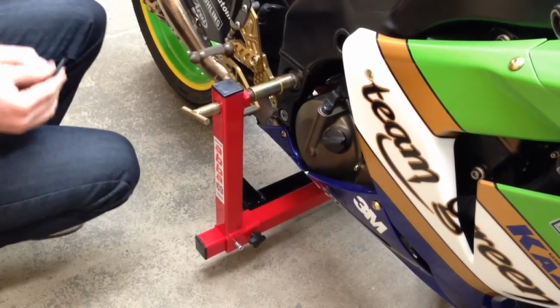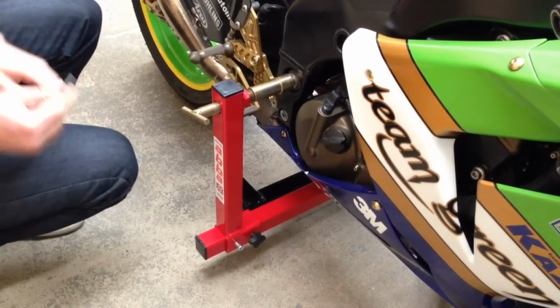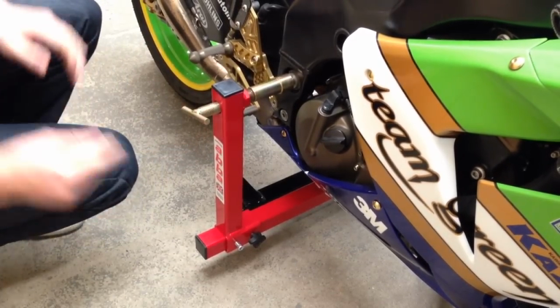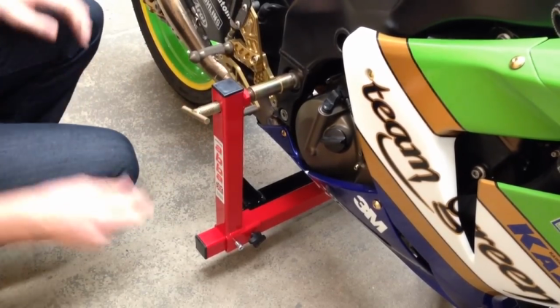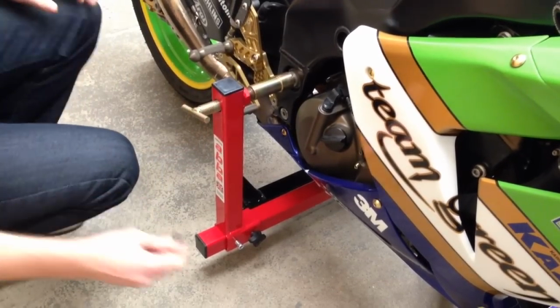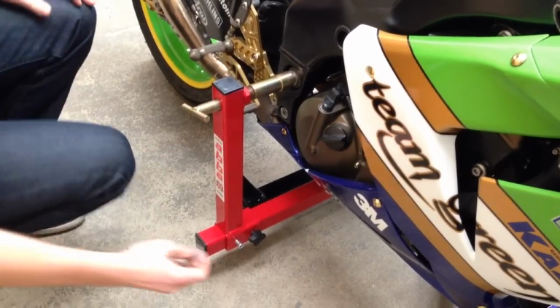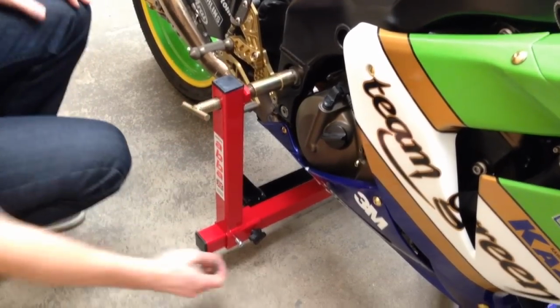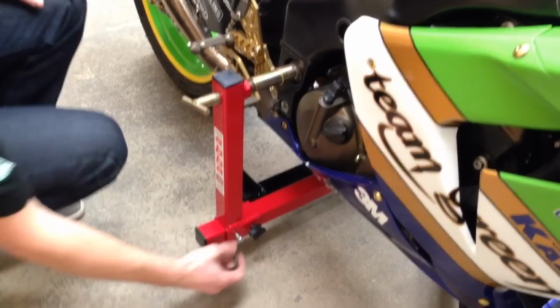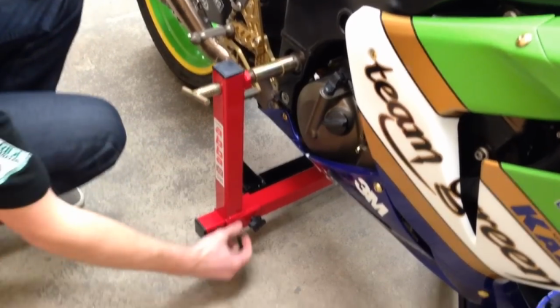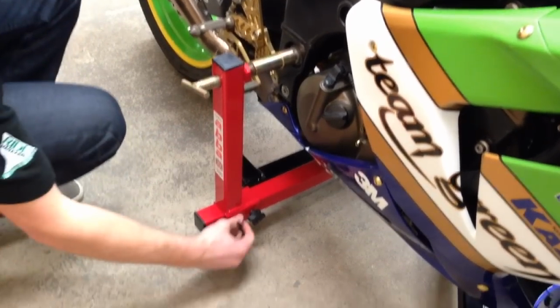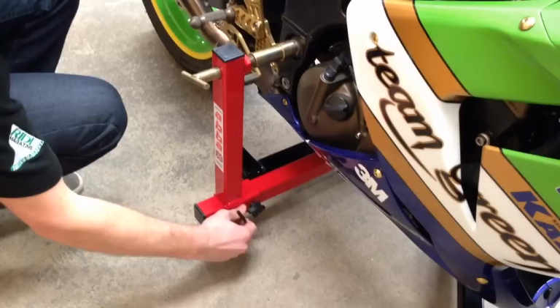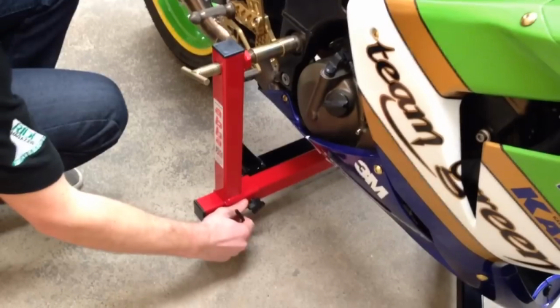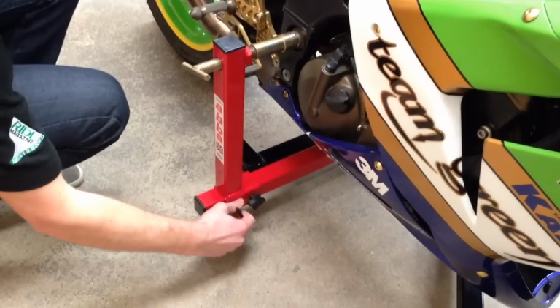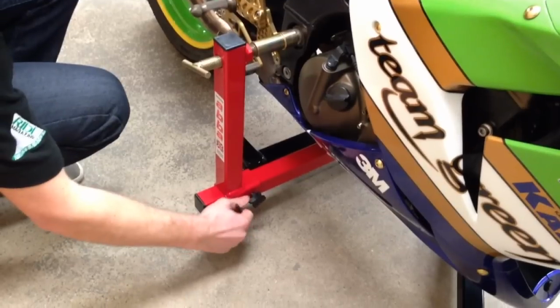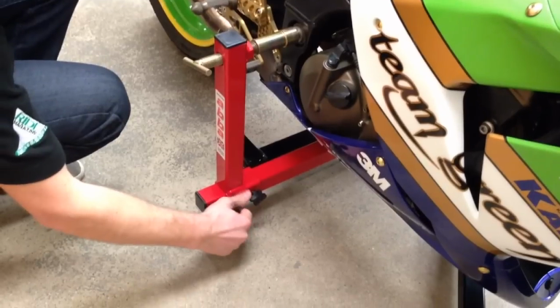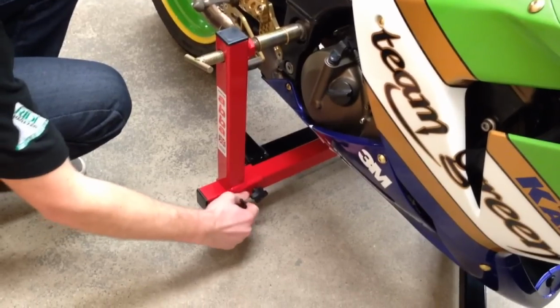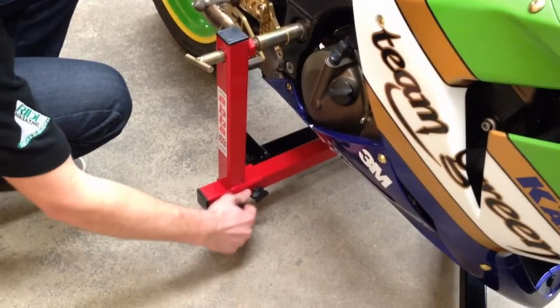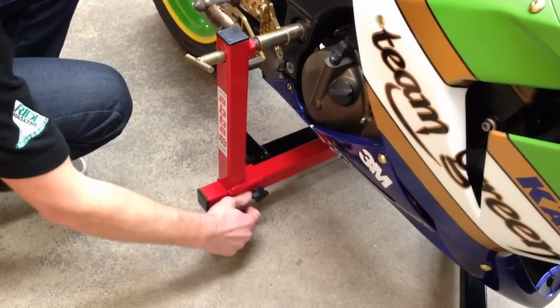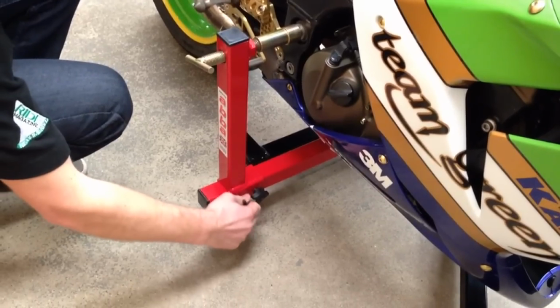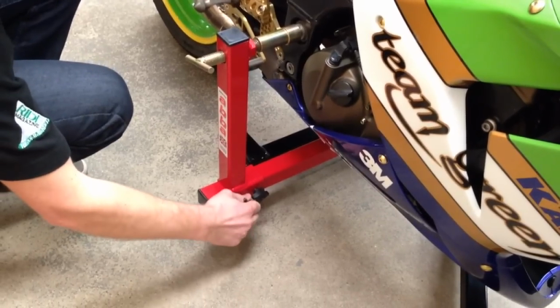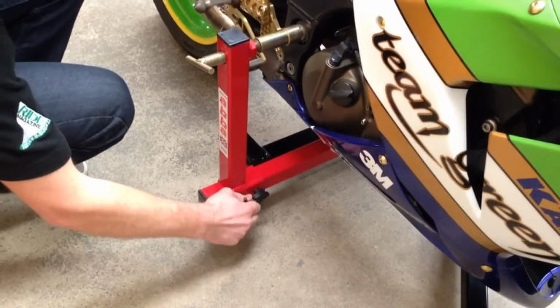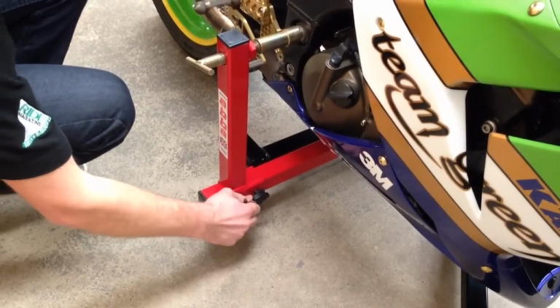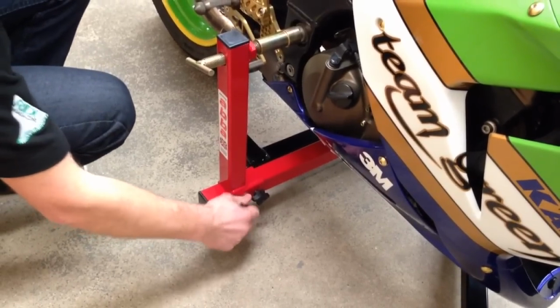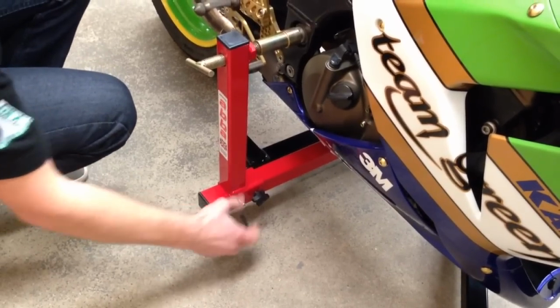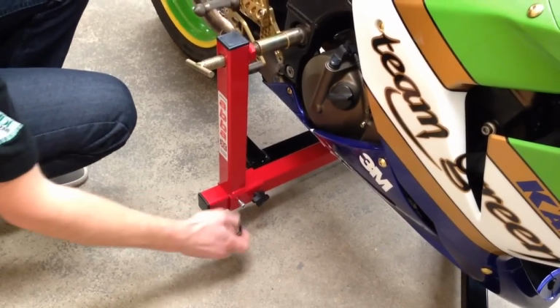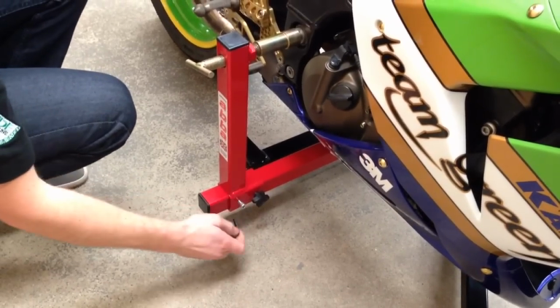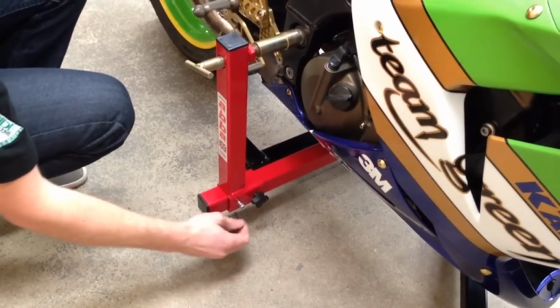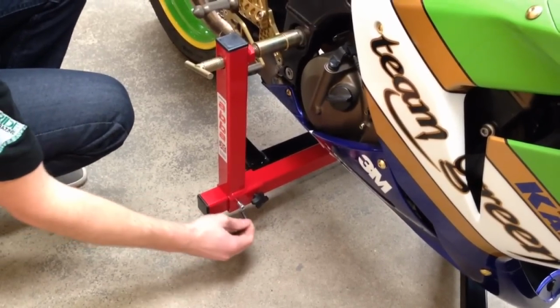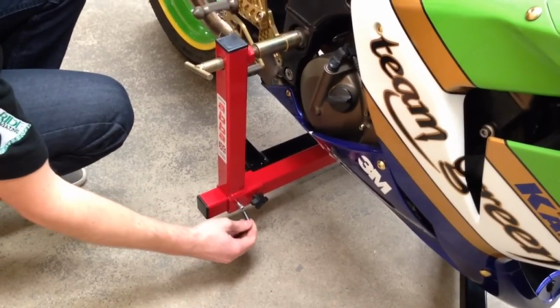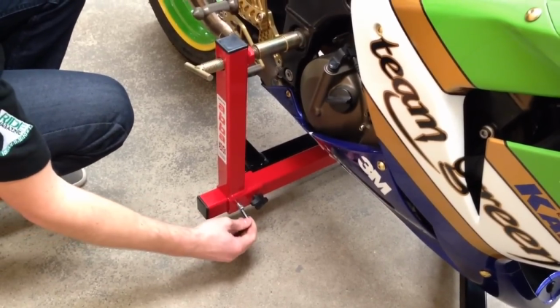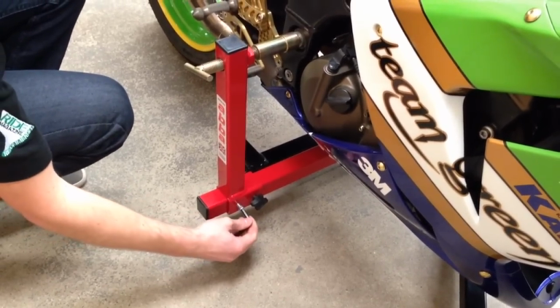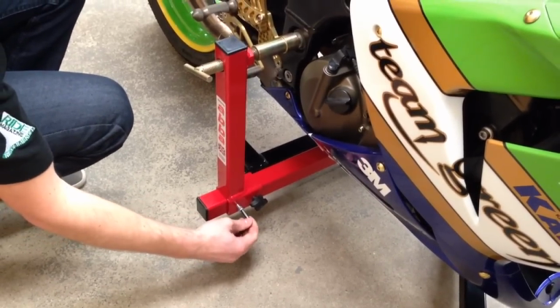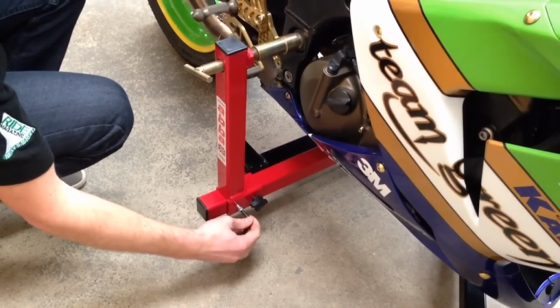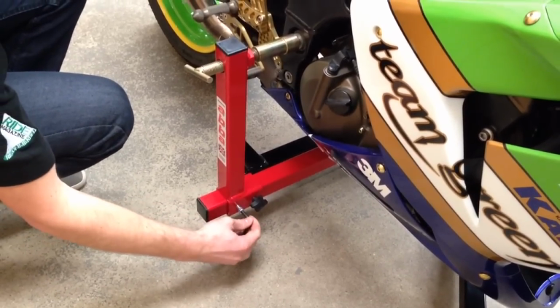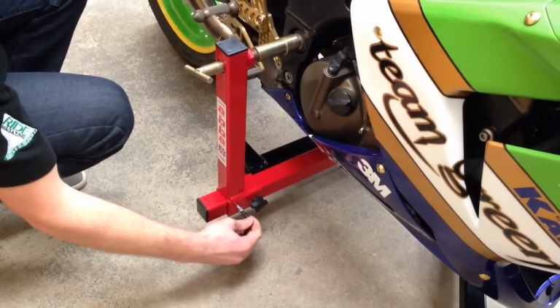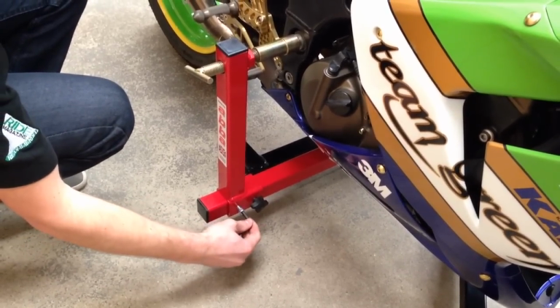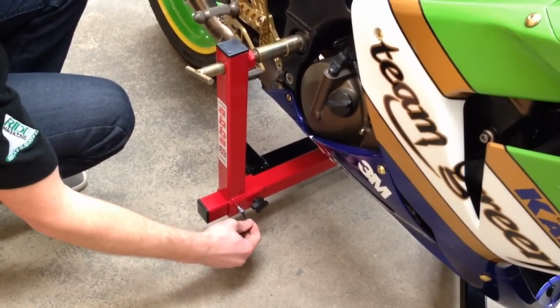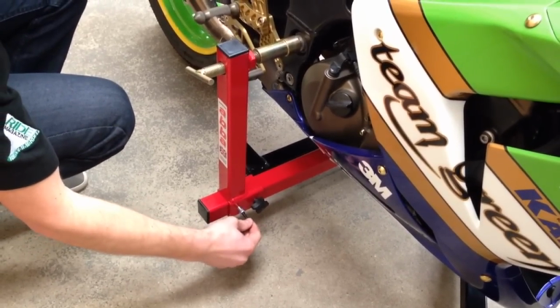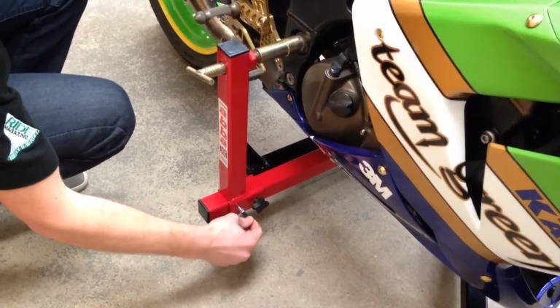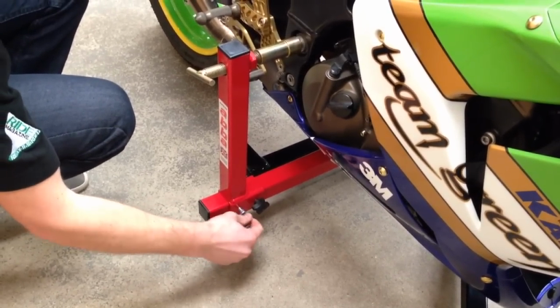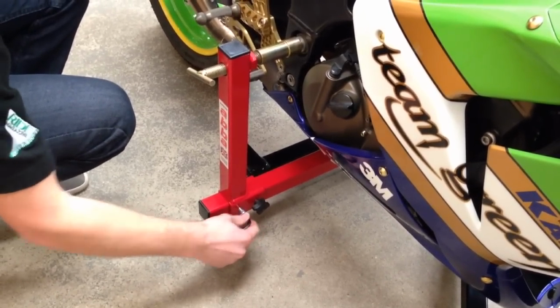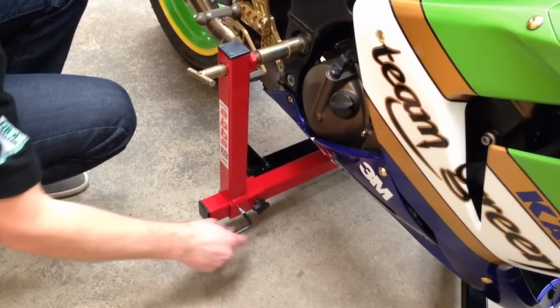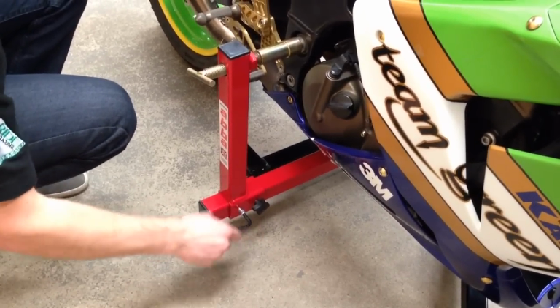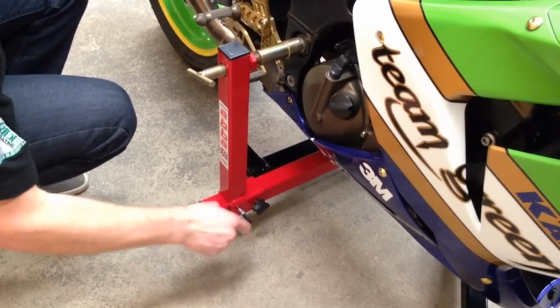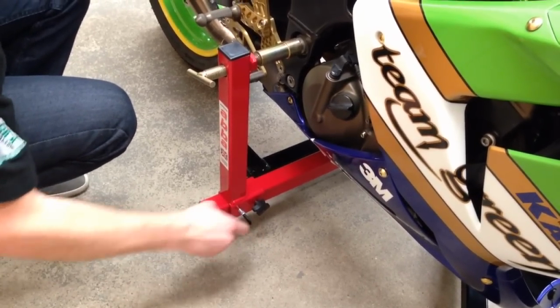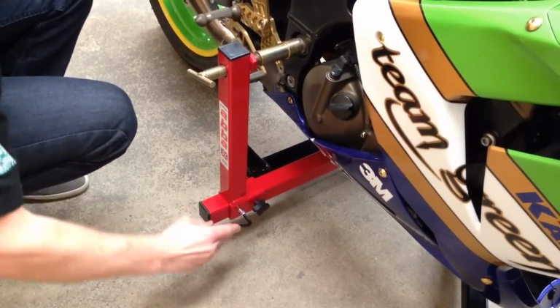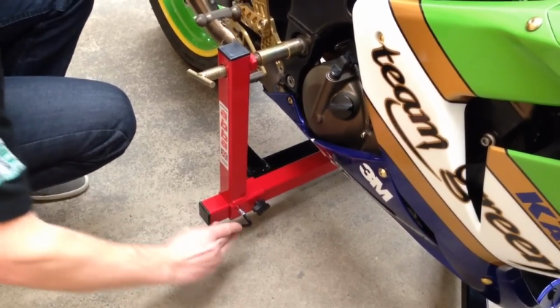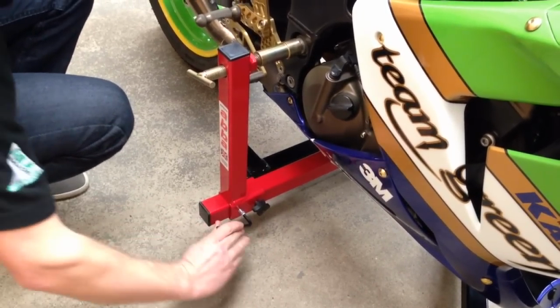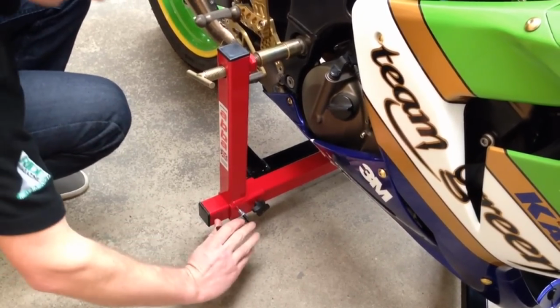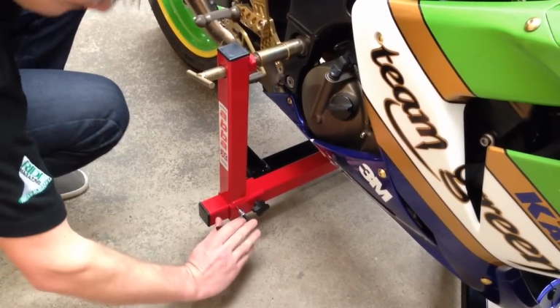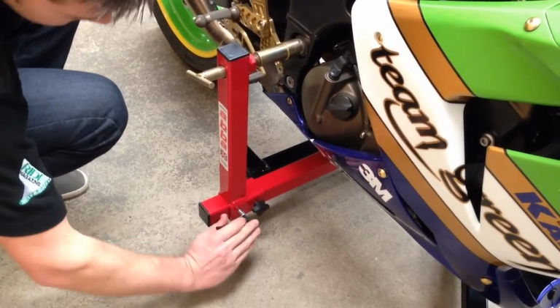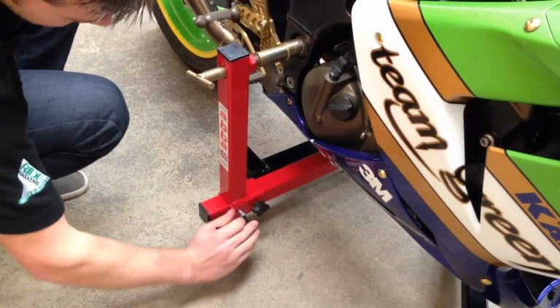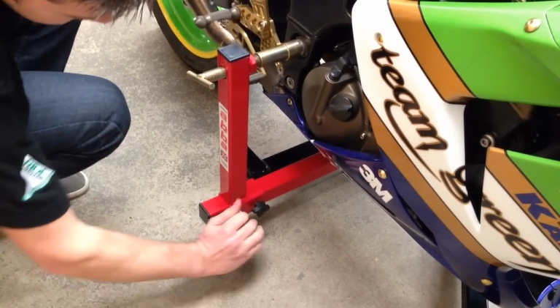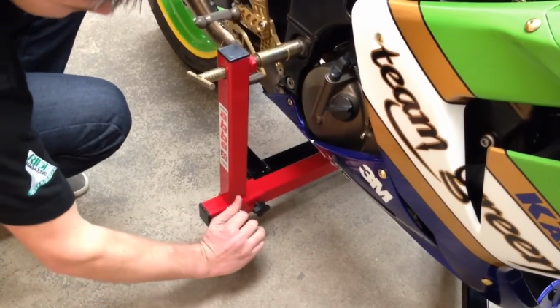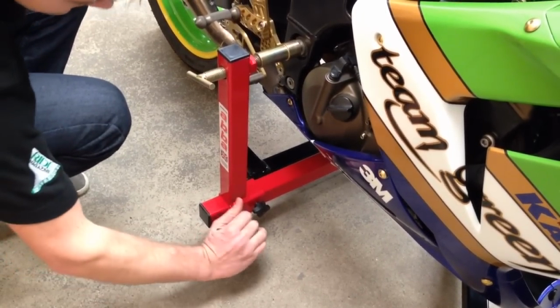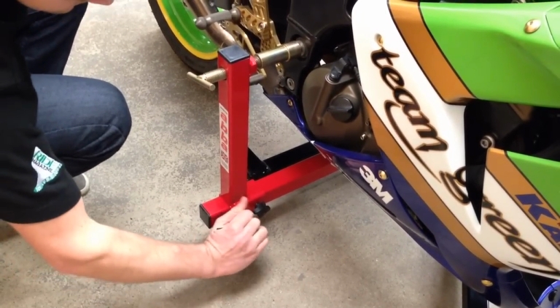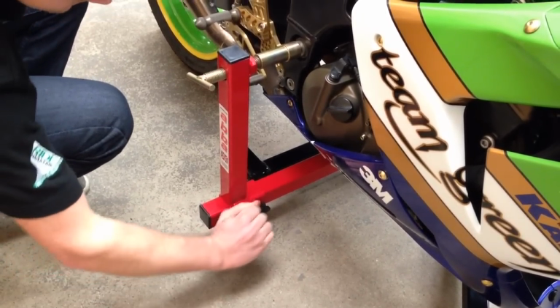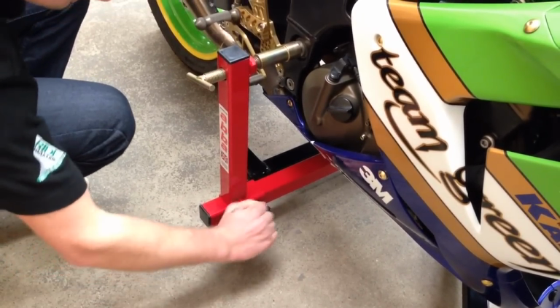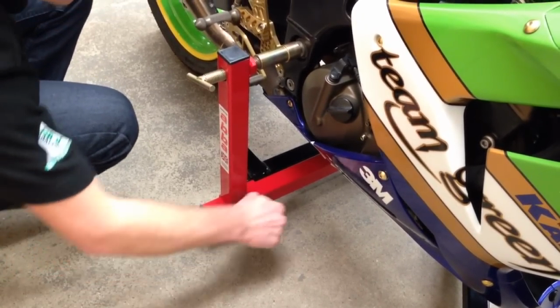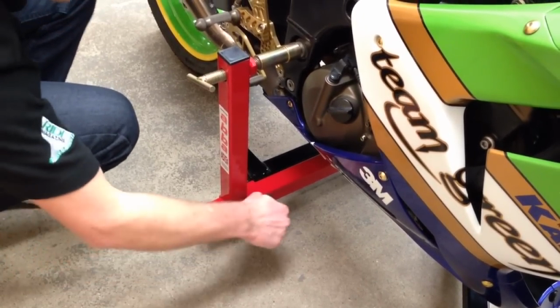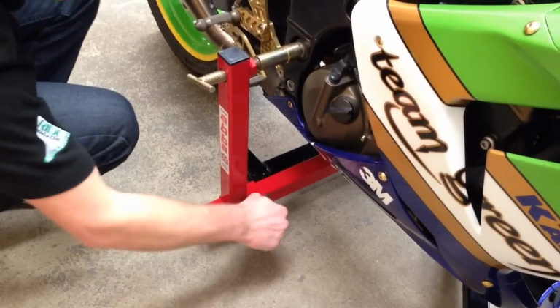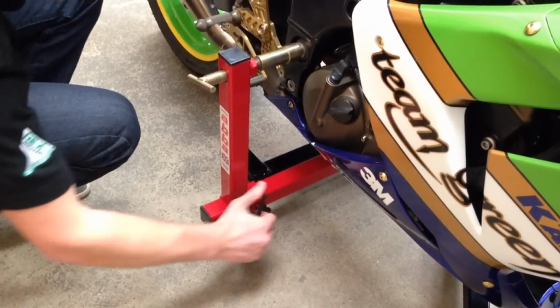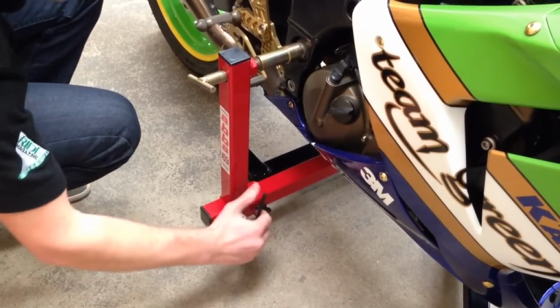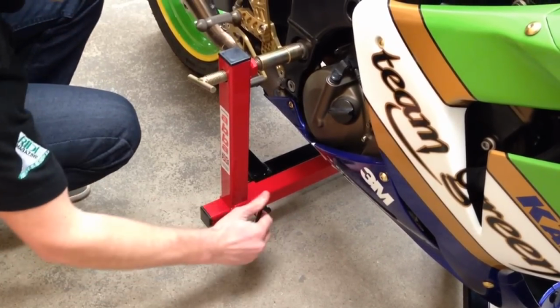And finally, we need to tighten the large securing bolt with the allen key supplied — nice and firmly.